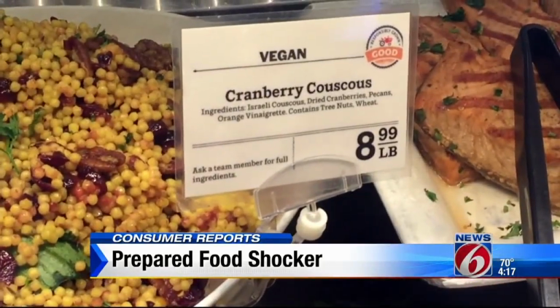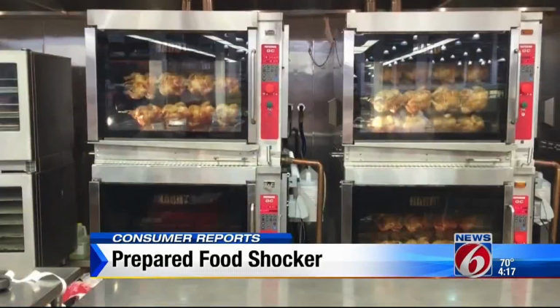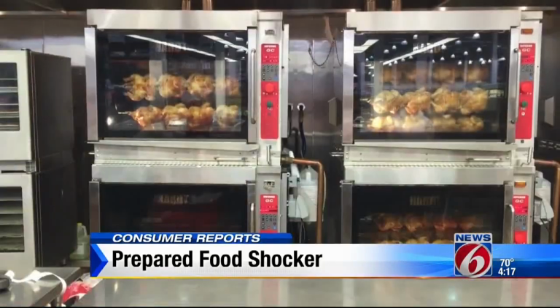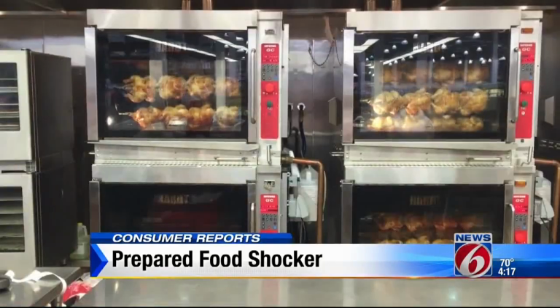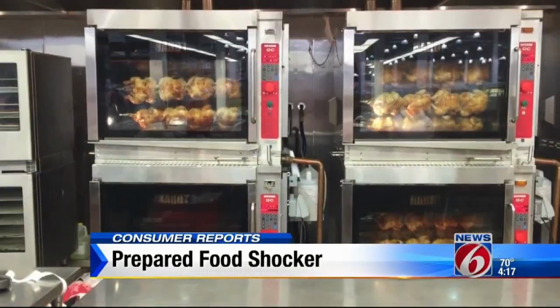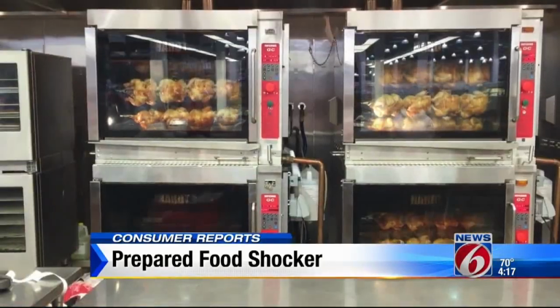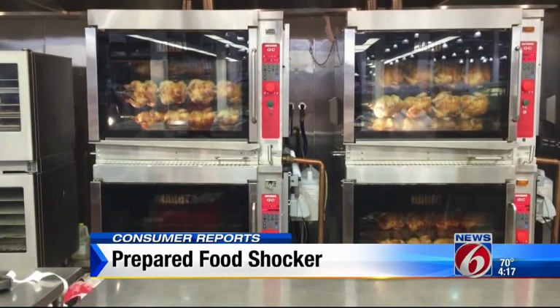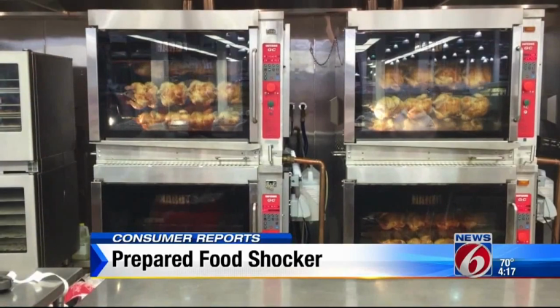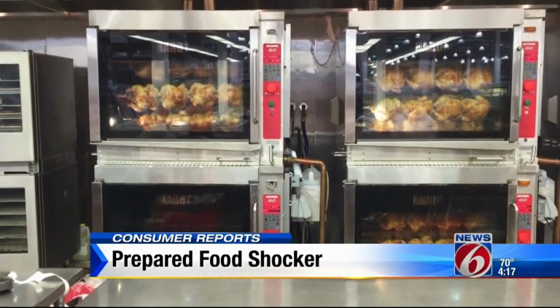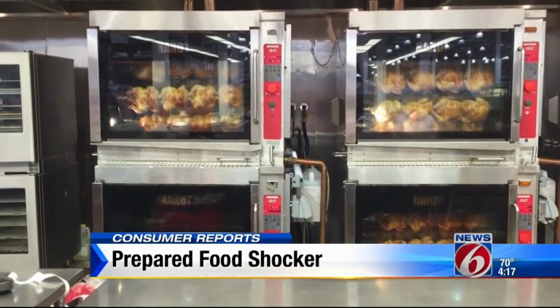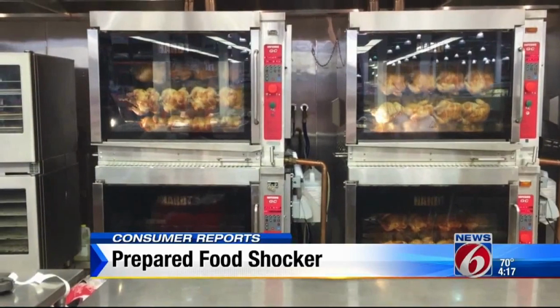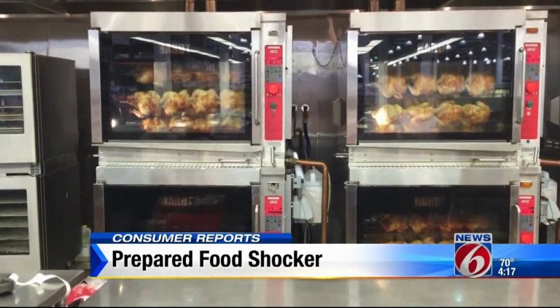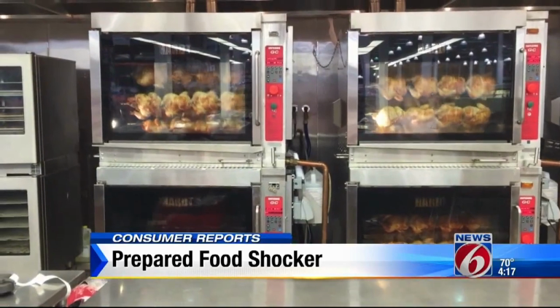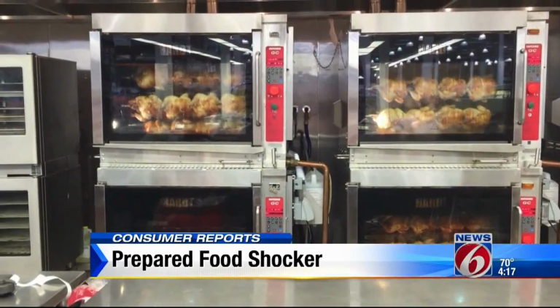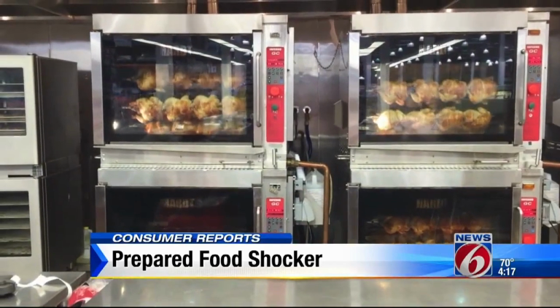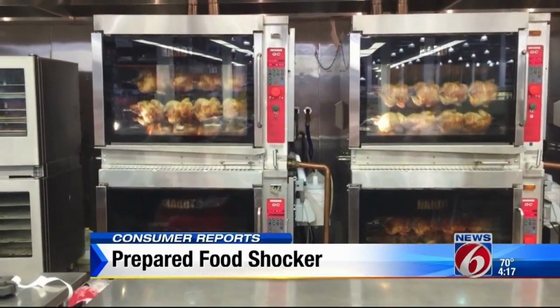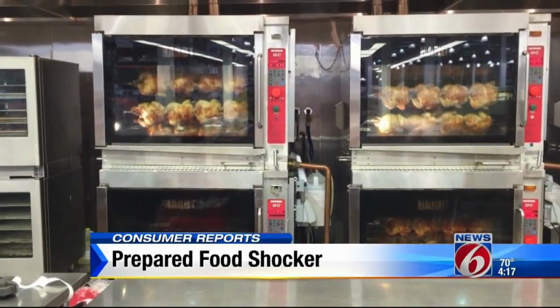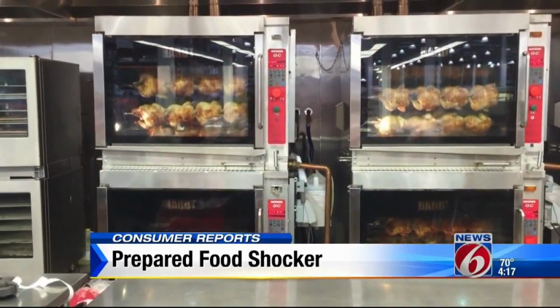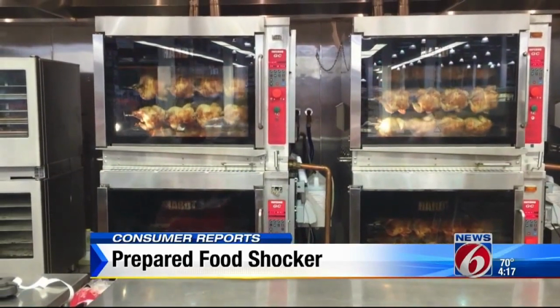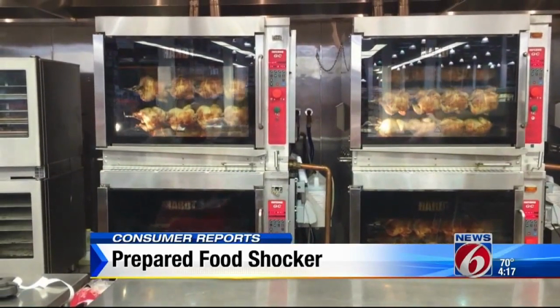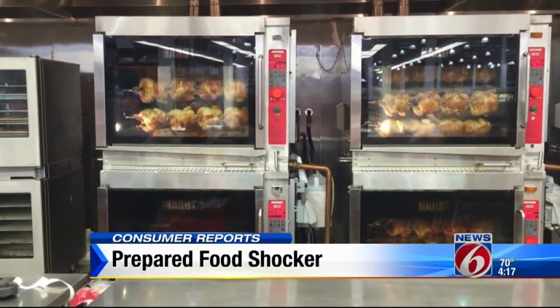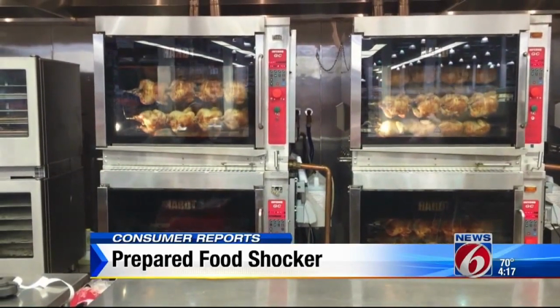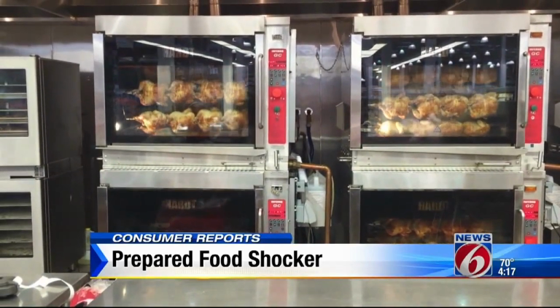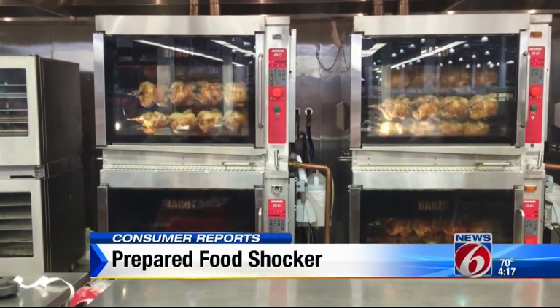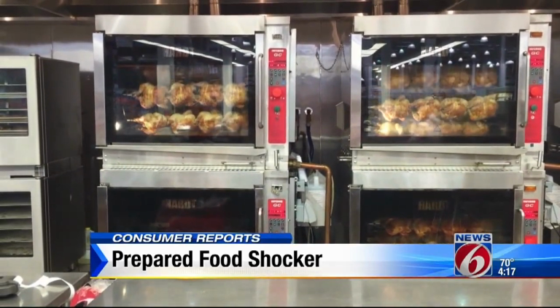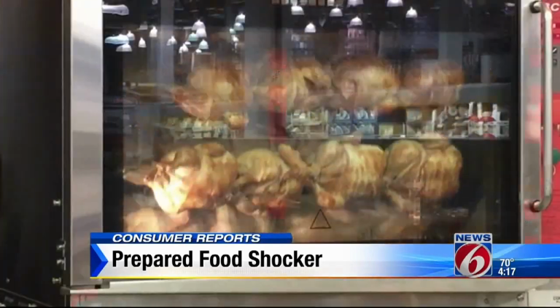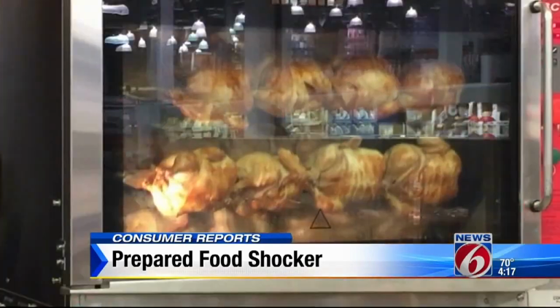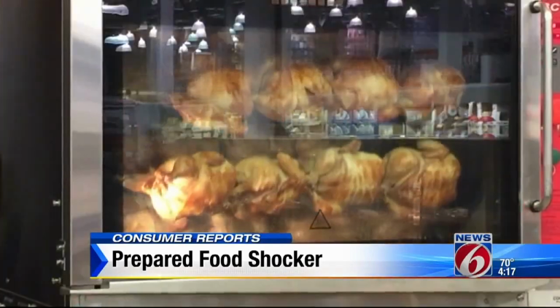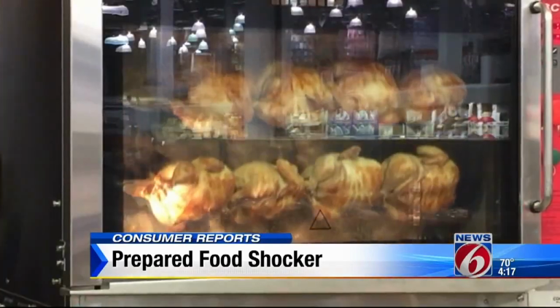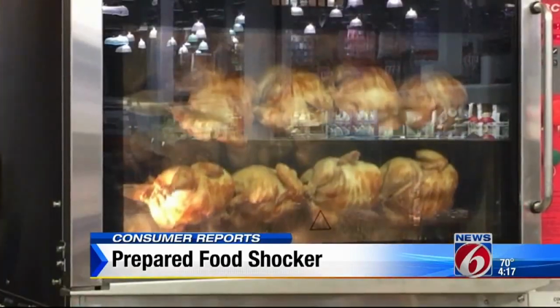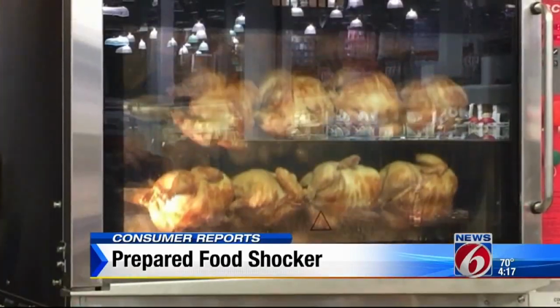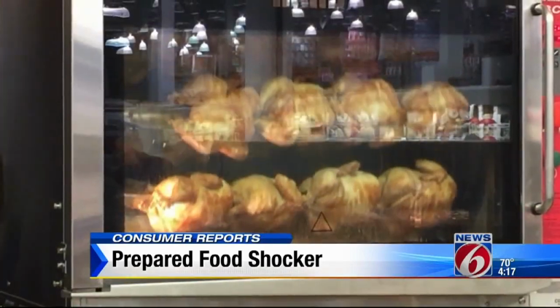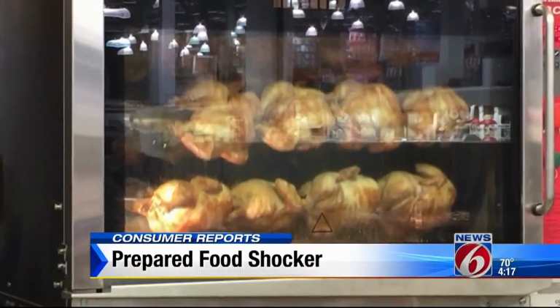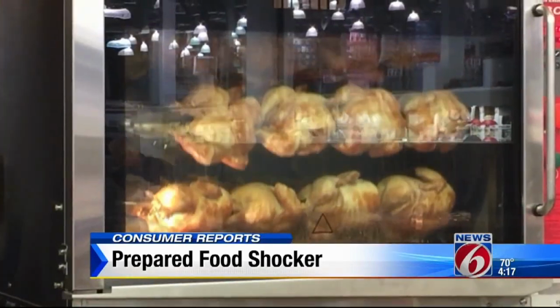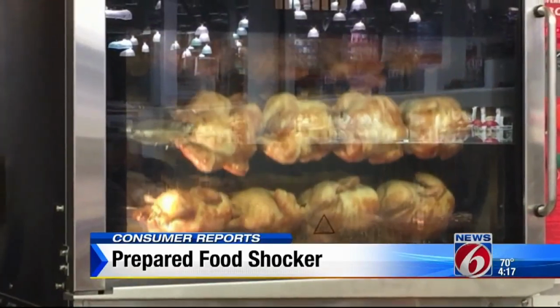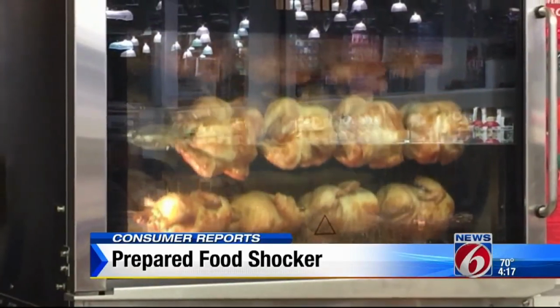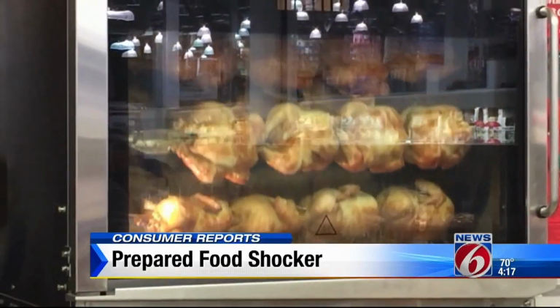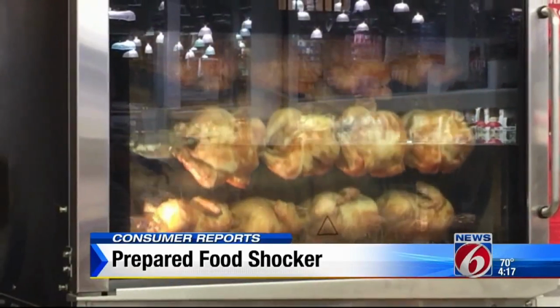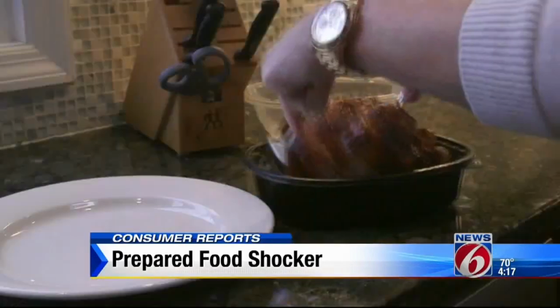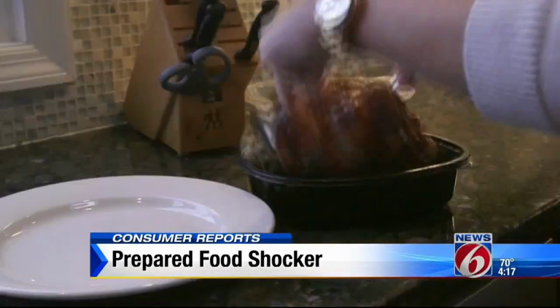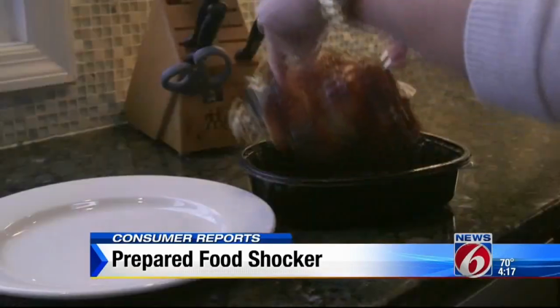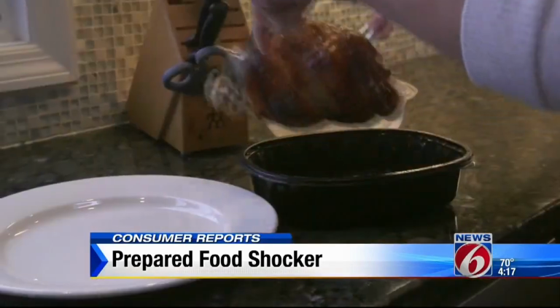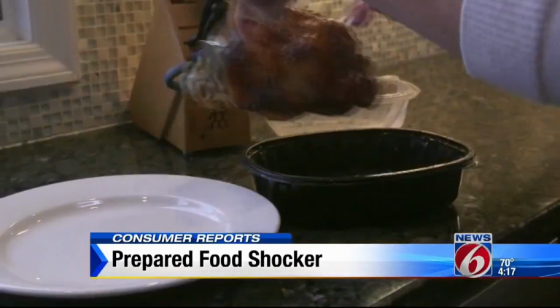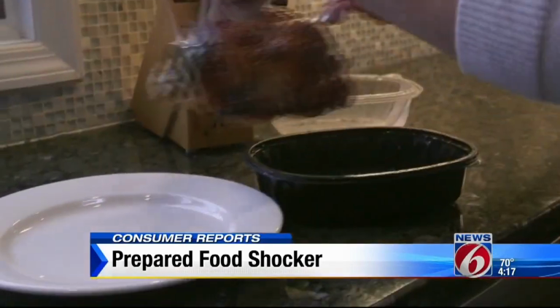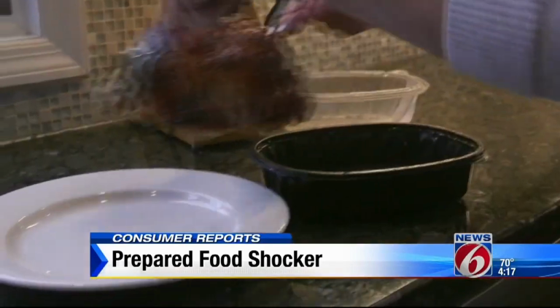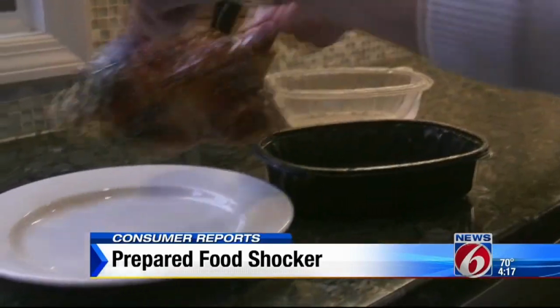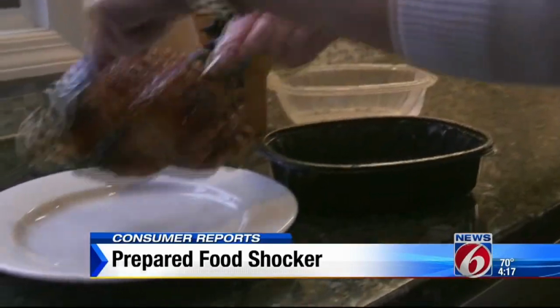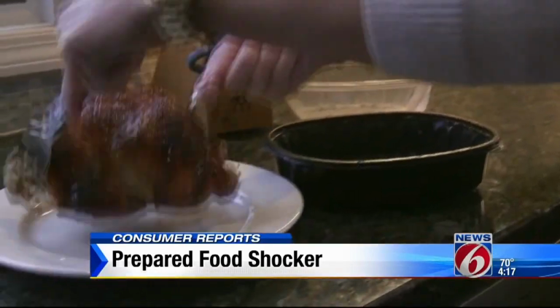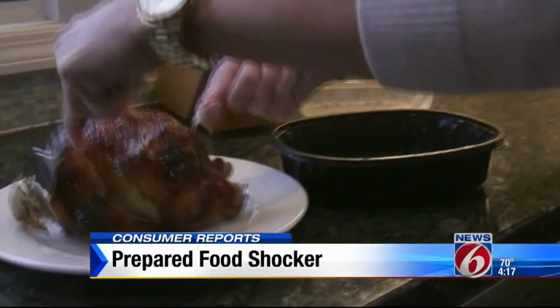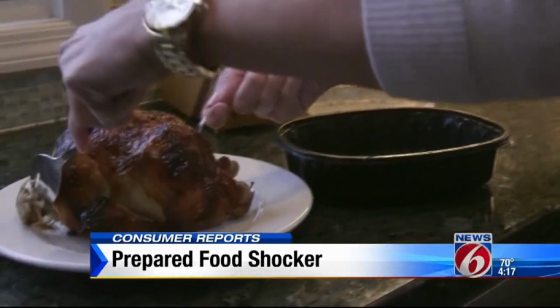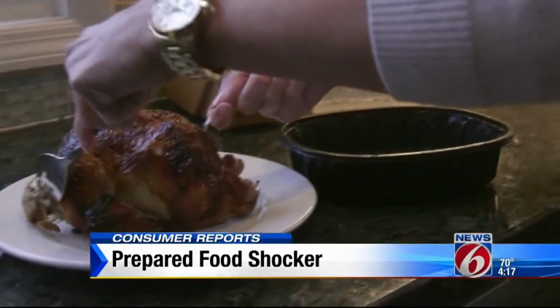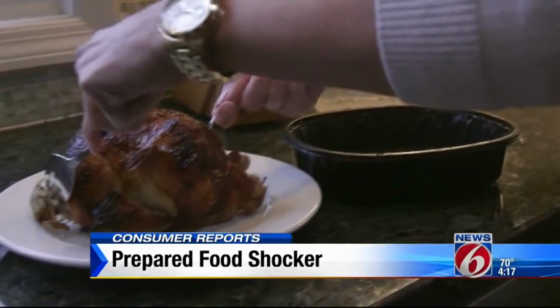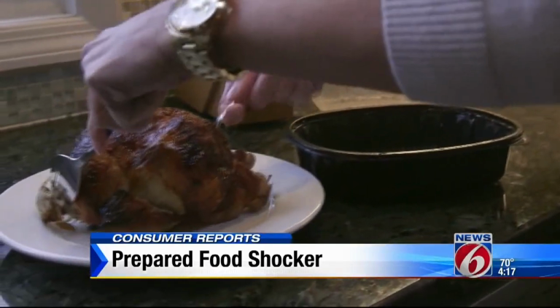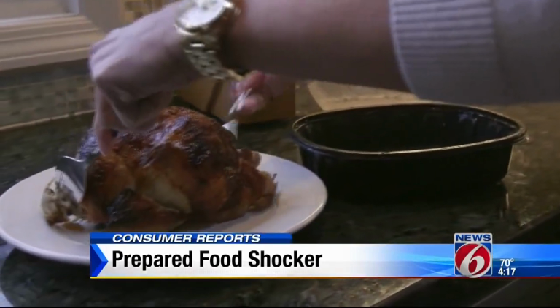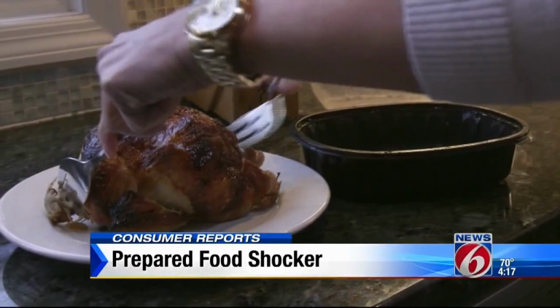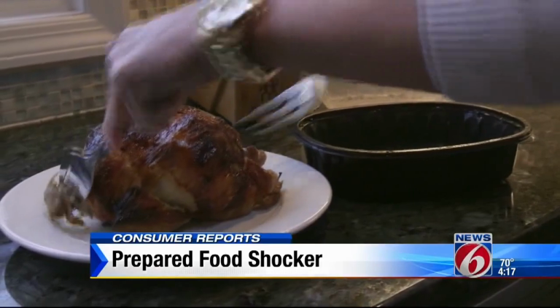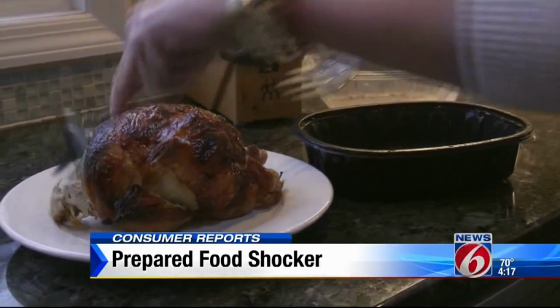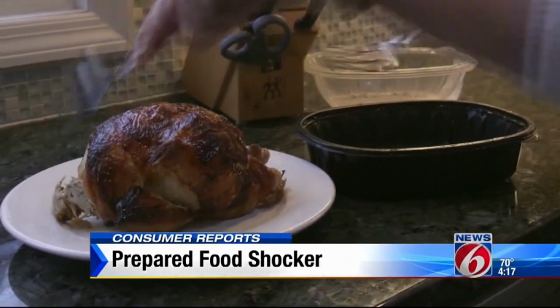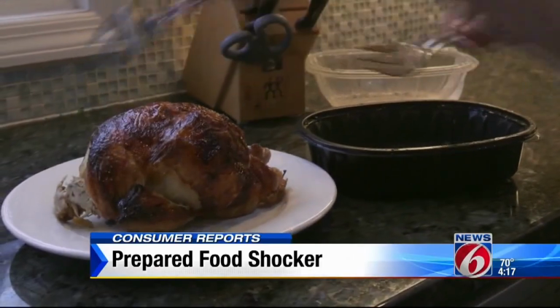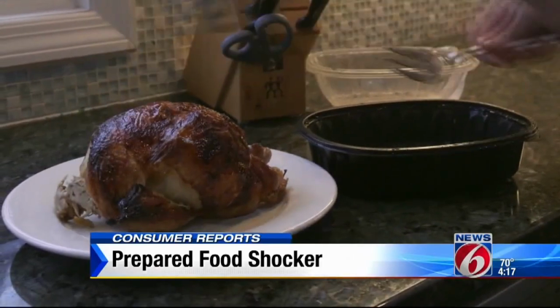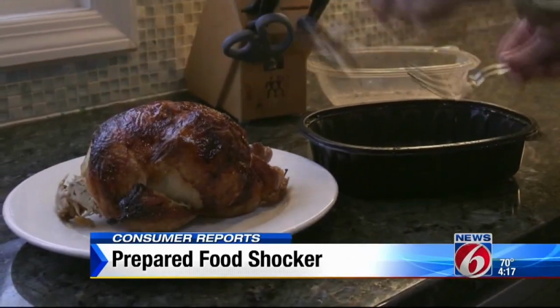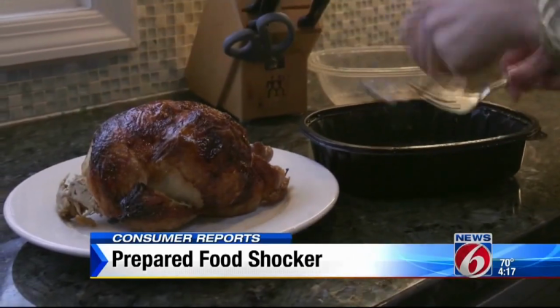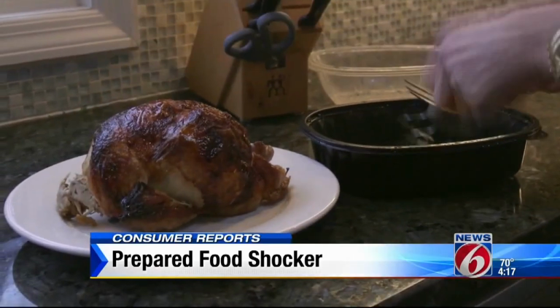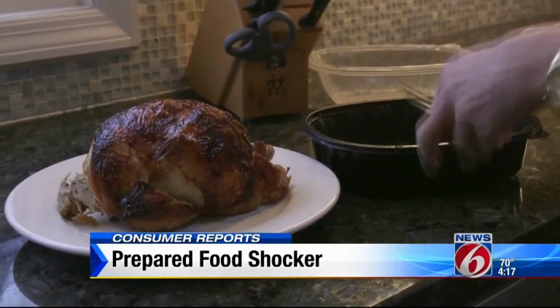Consumer Reports did find one great deal: rotisserie chicken. It's often far cheaper to buy it at the supermarket than to make it yourself.